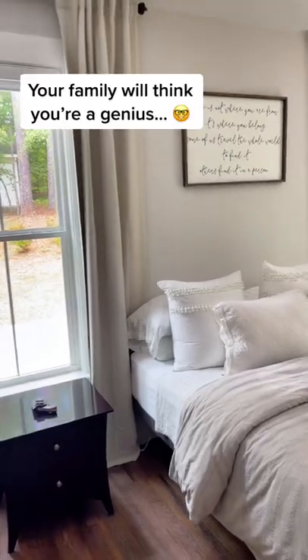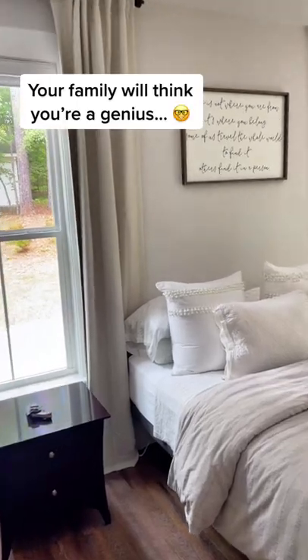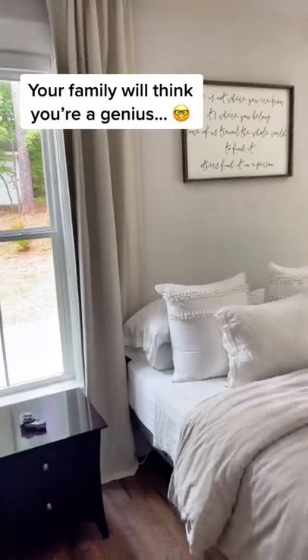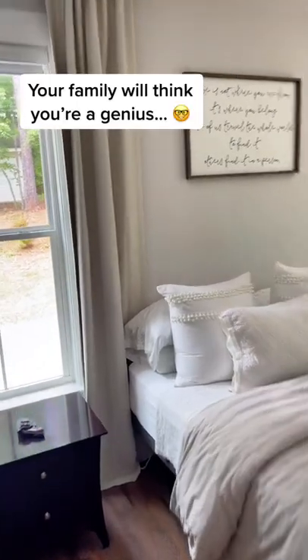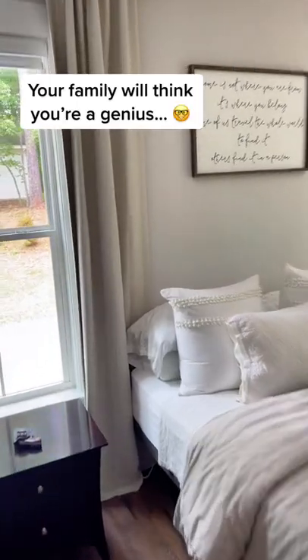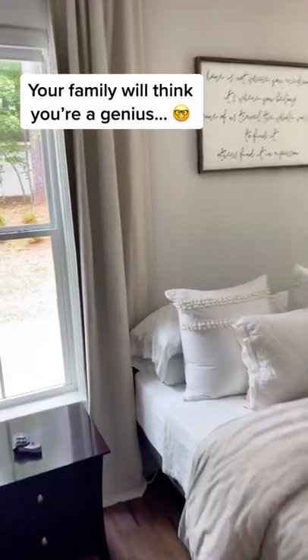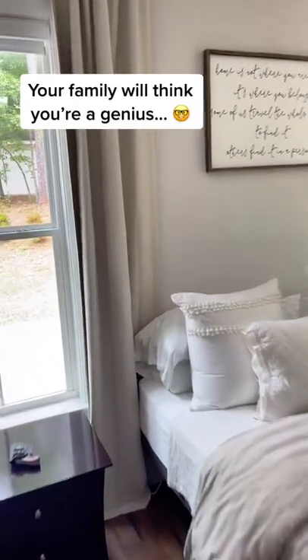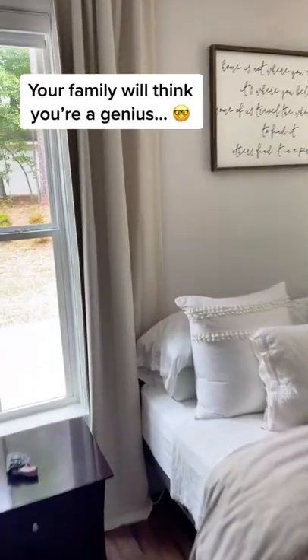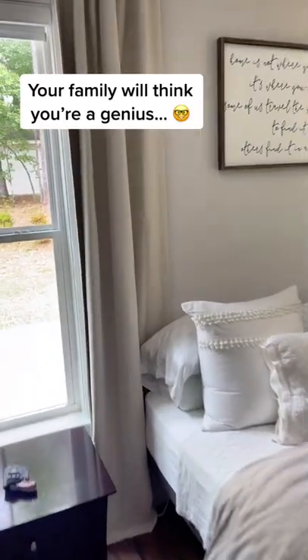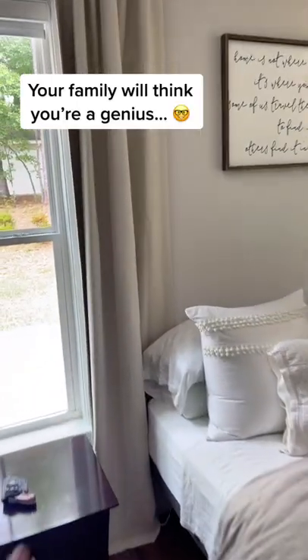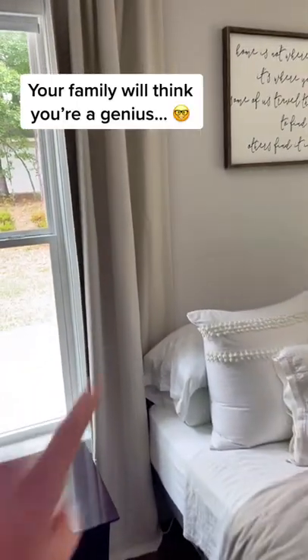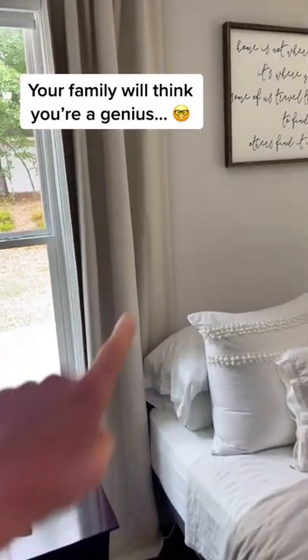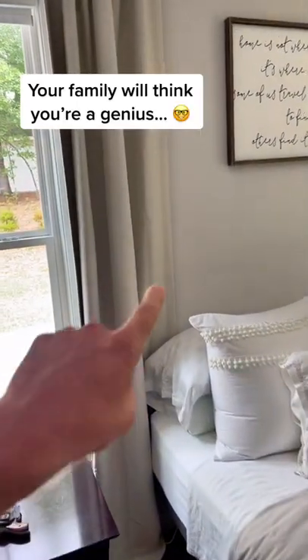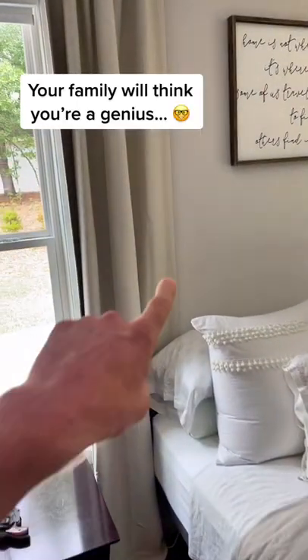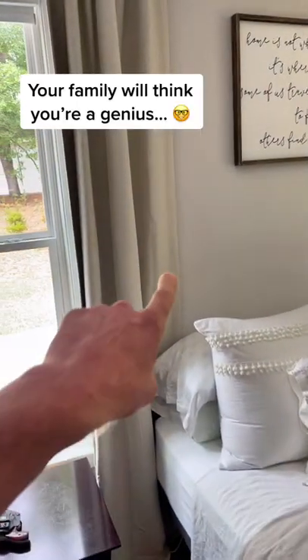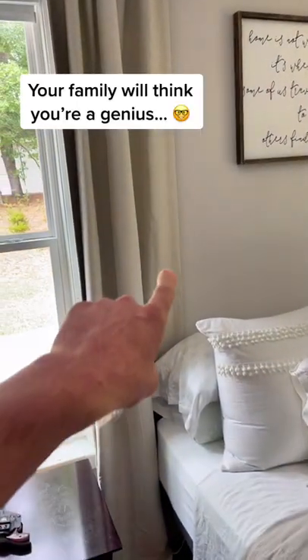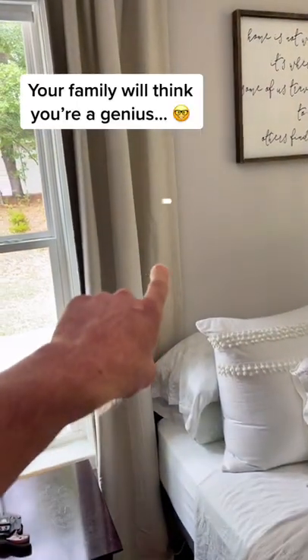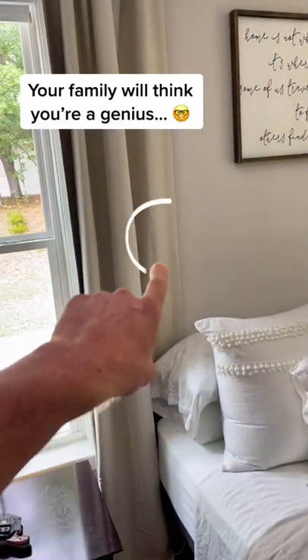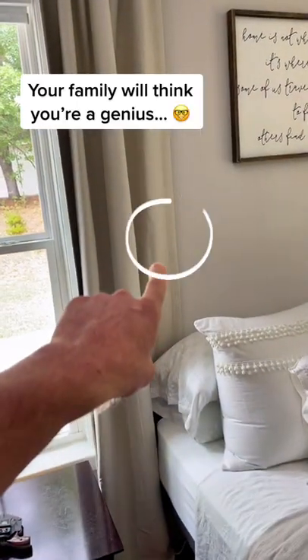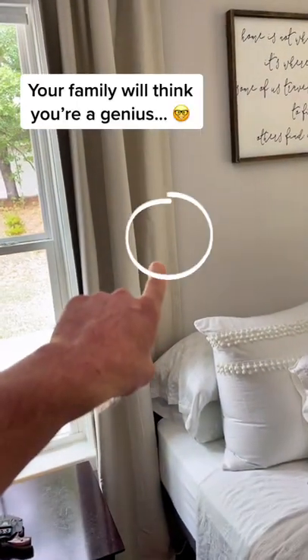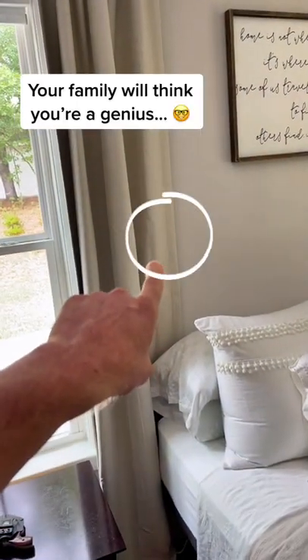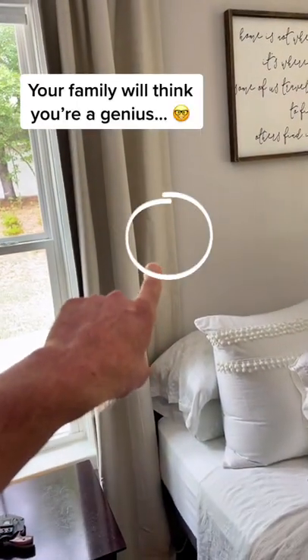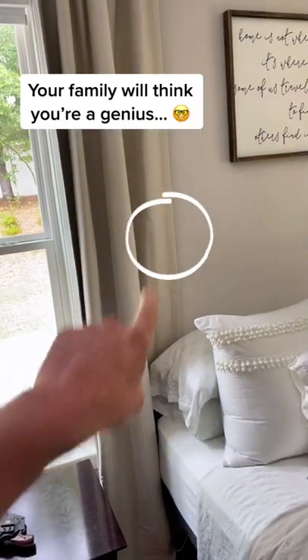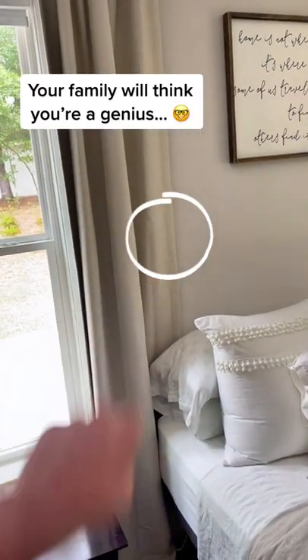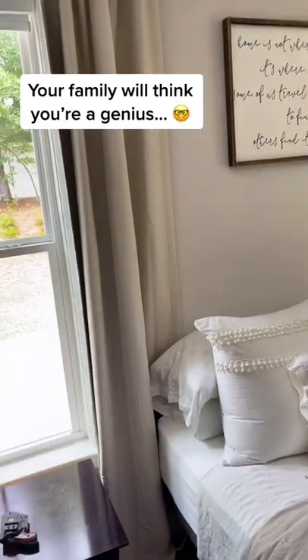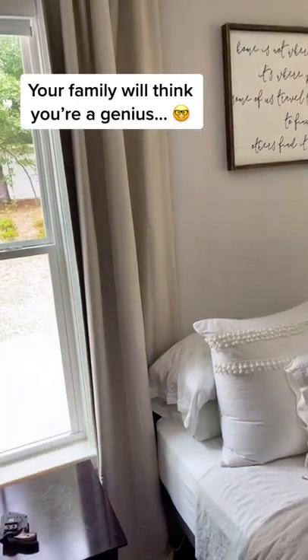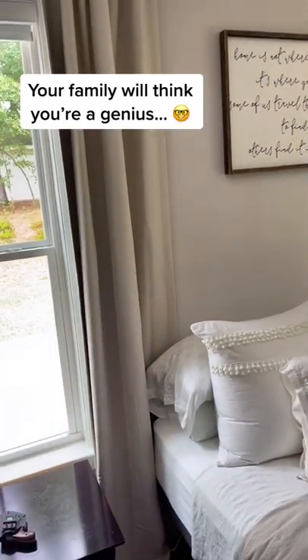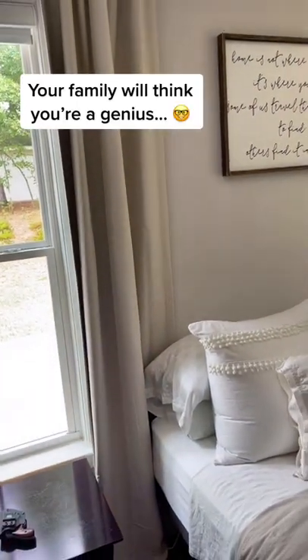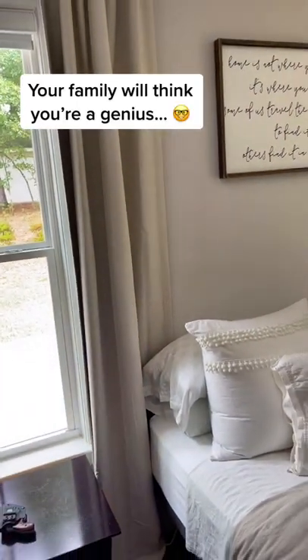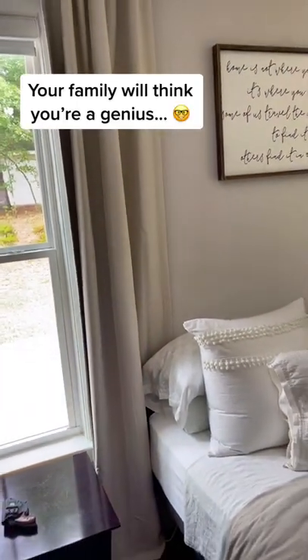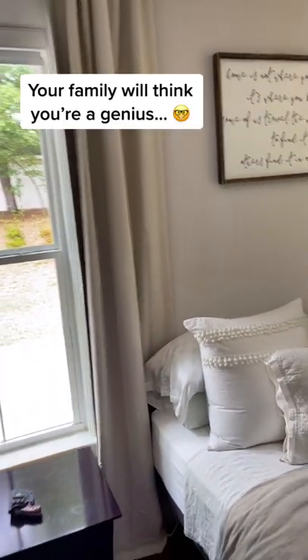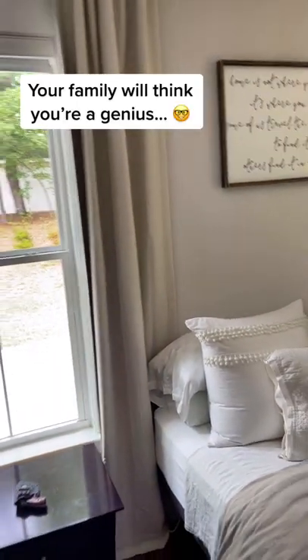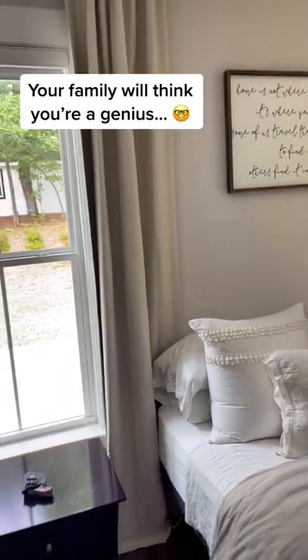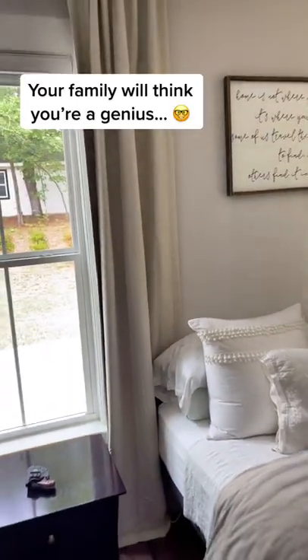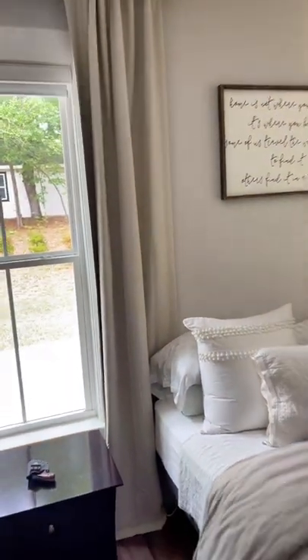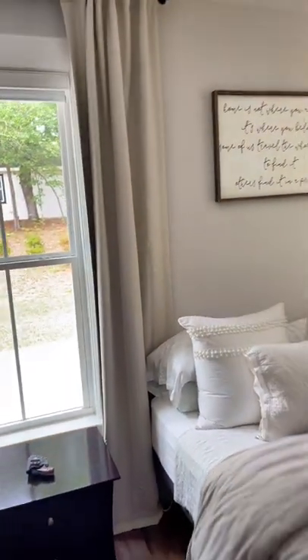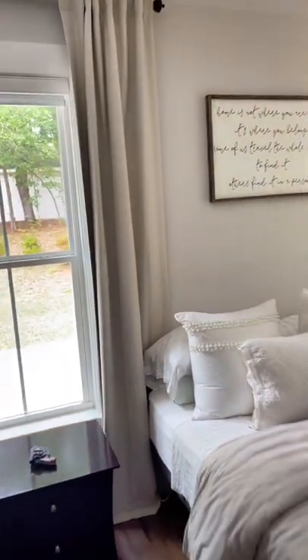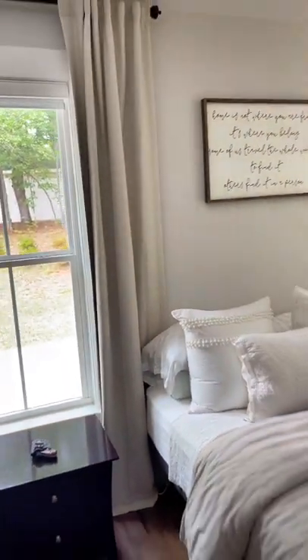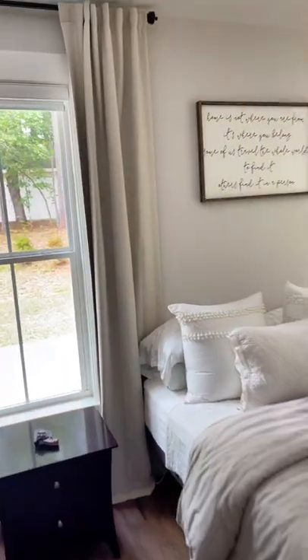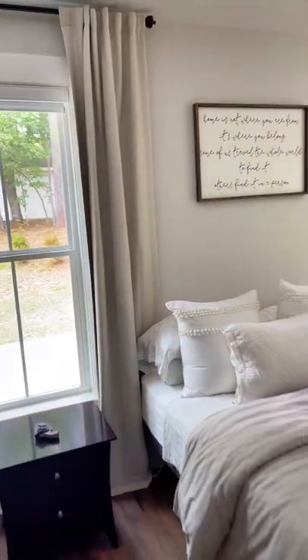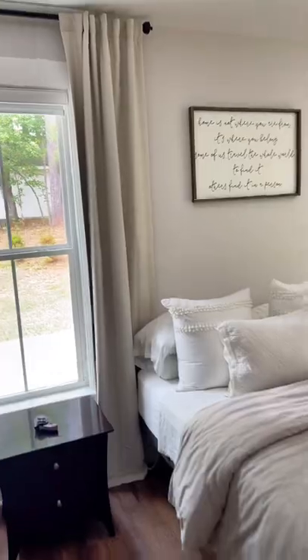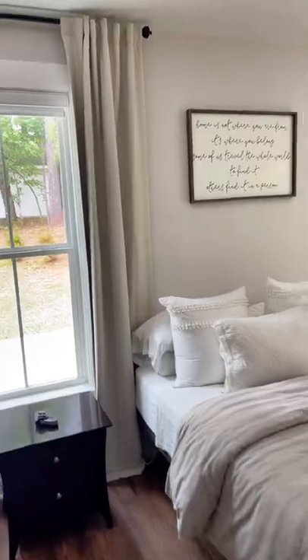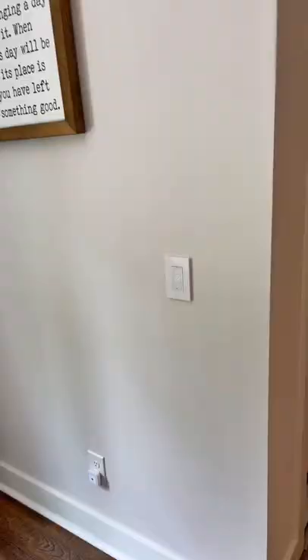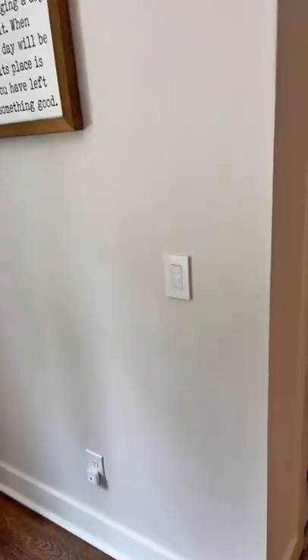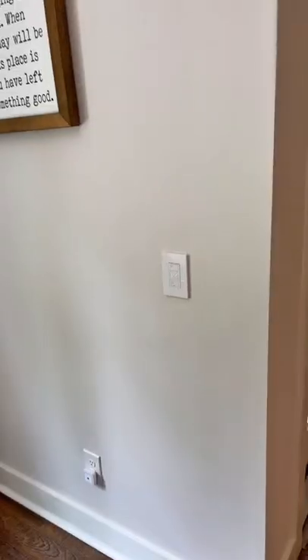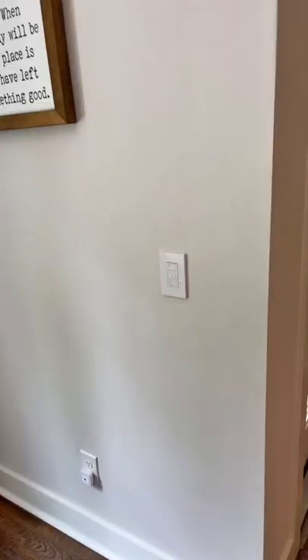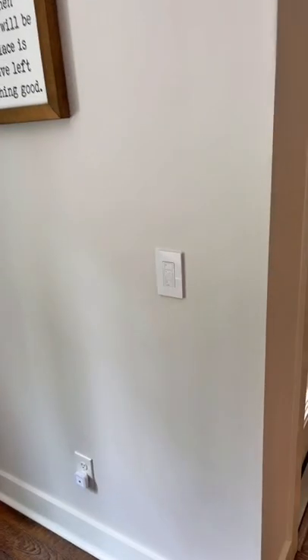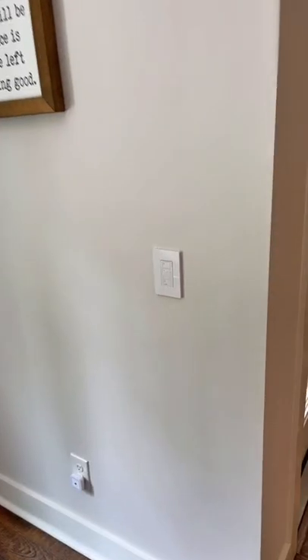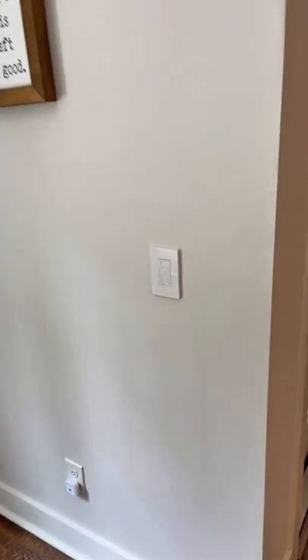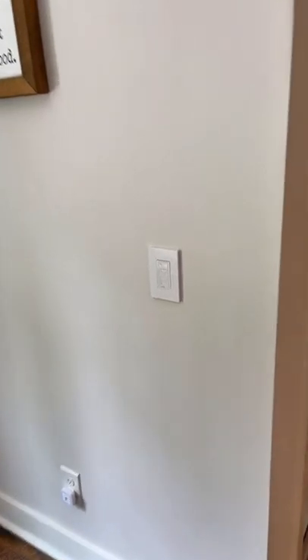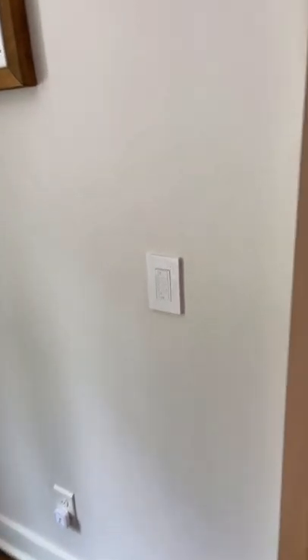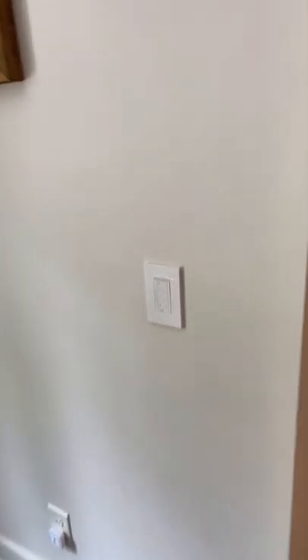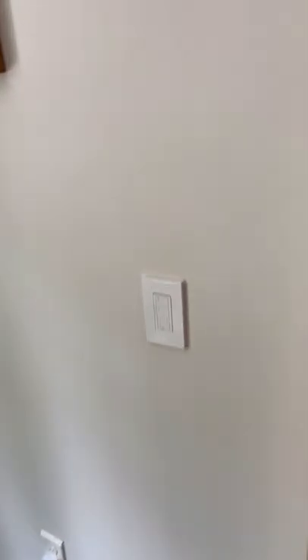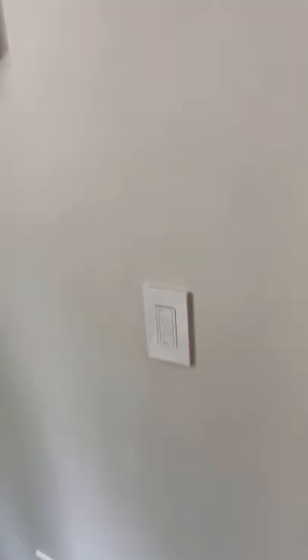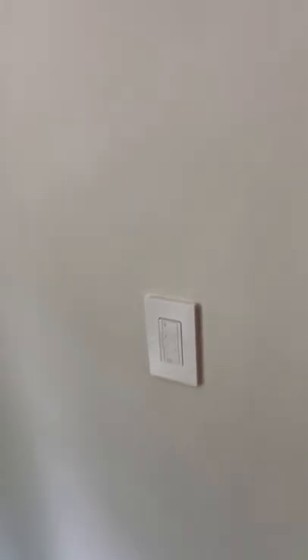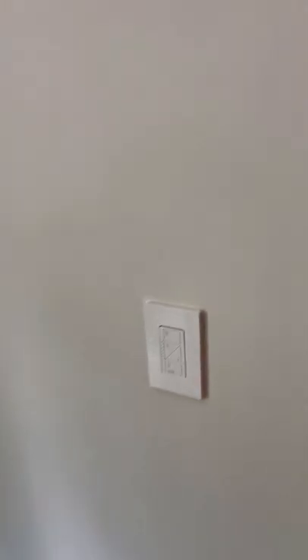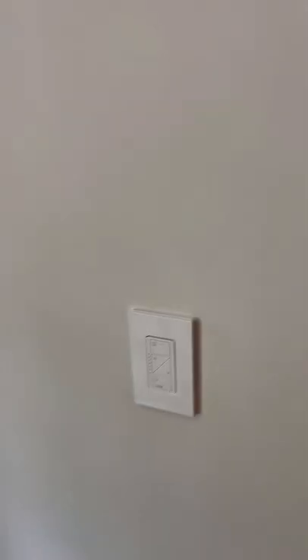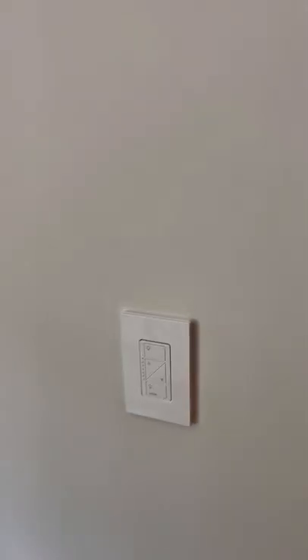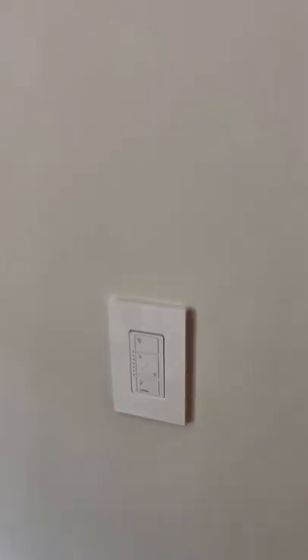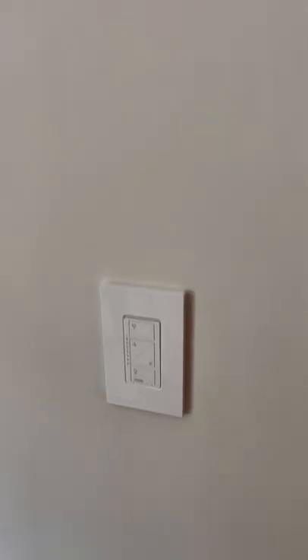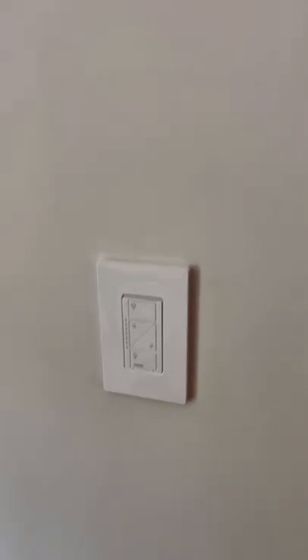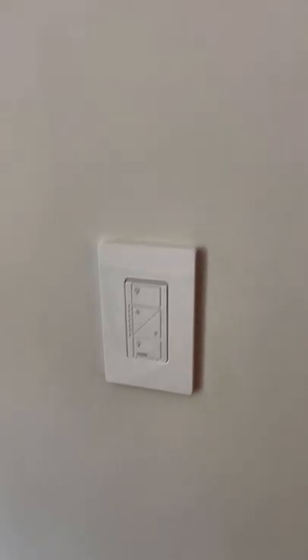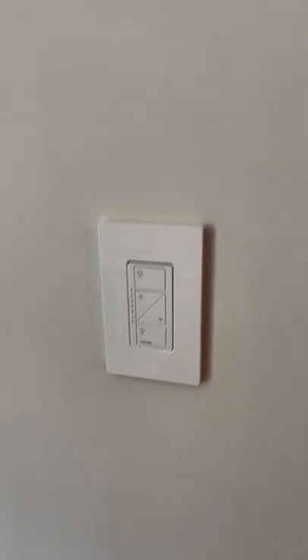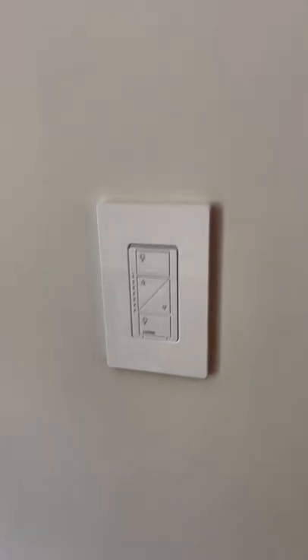Do you wish you had a light switch next to your bed so you could turn your light off when you go to sleep at night? Here's how you do it — no wiring needed.